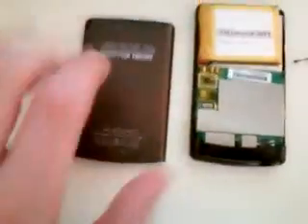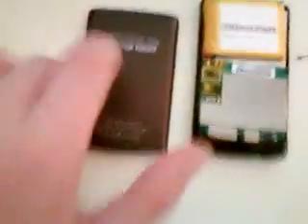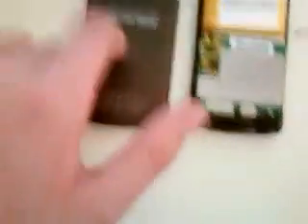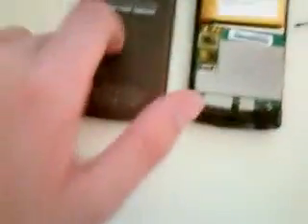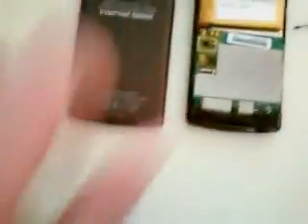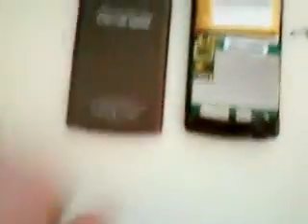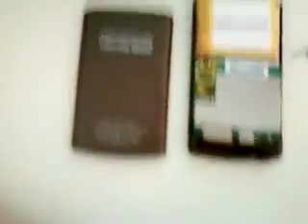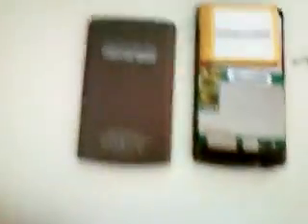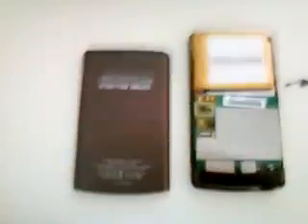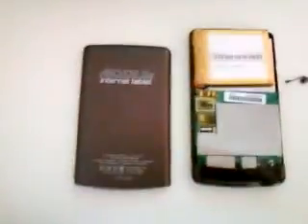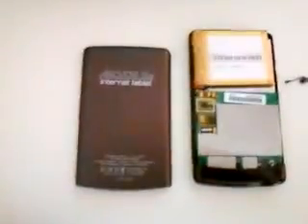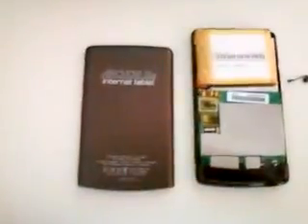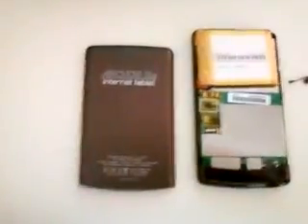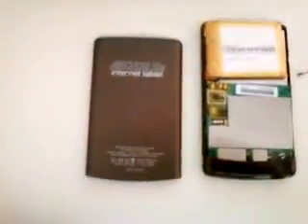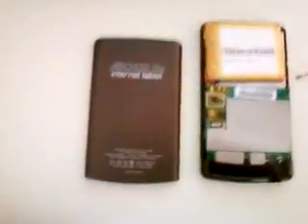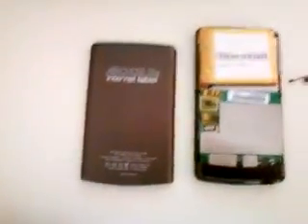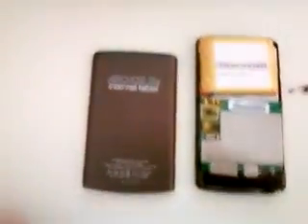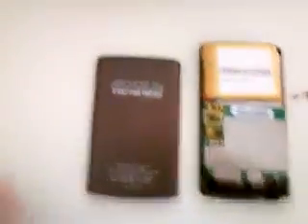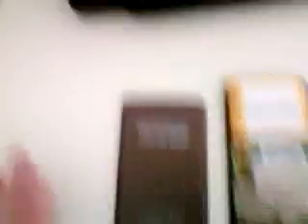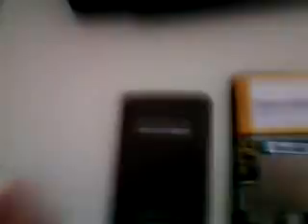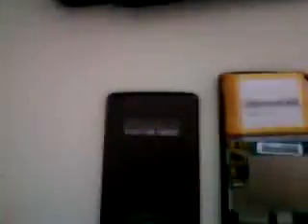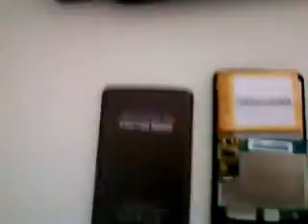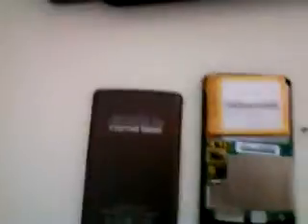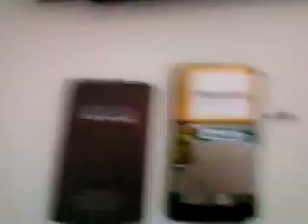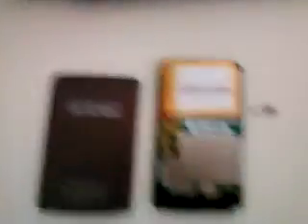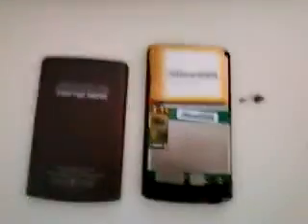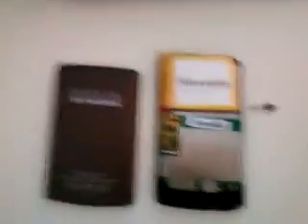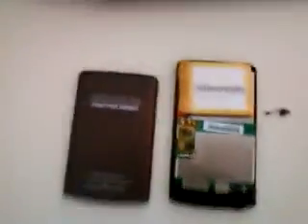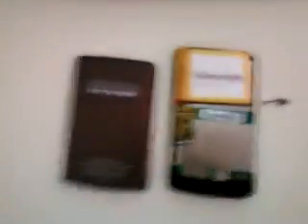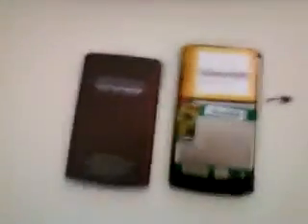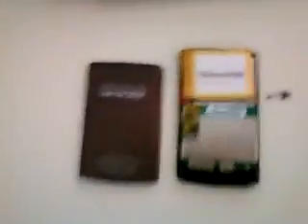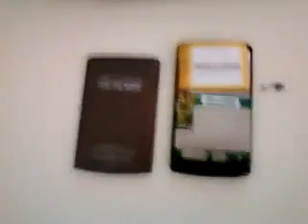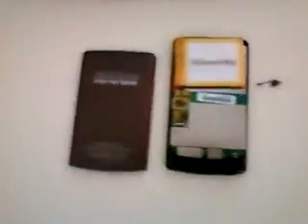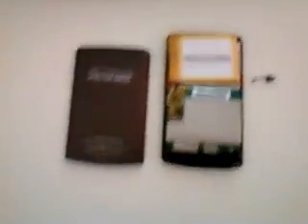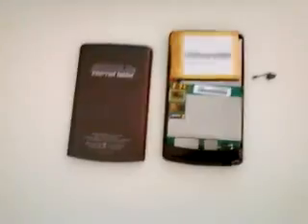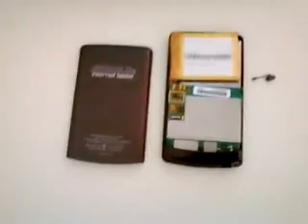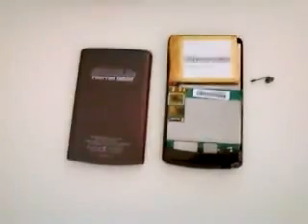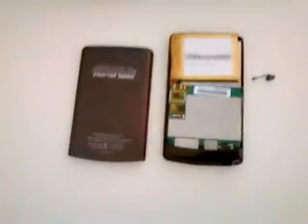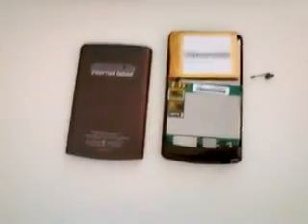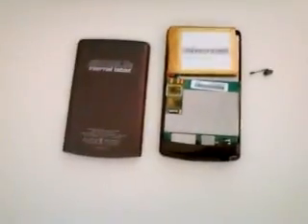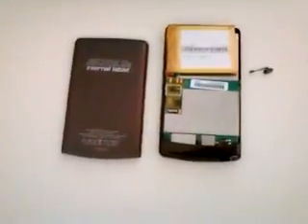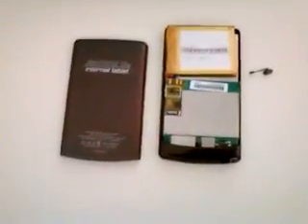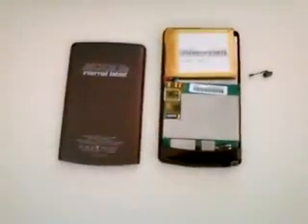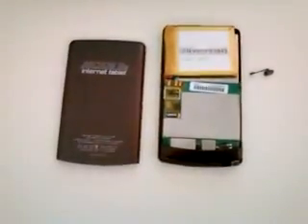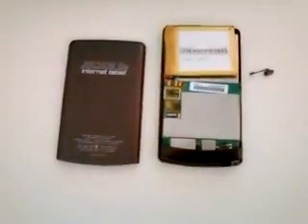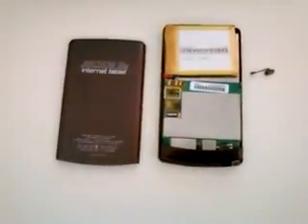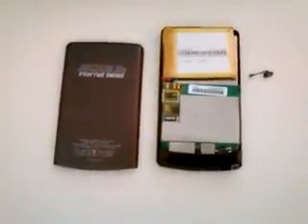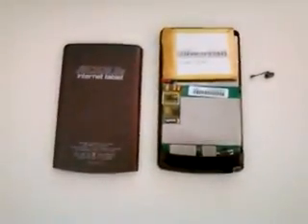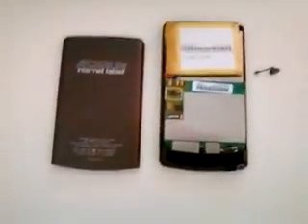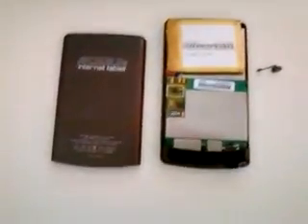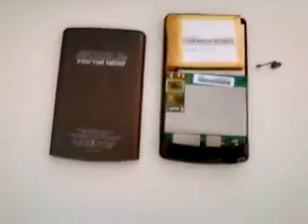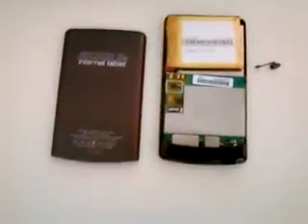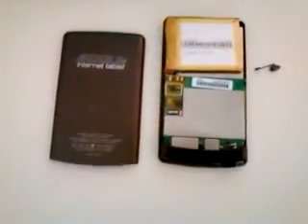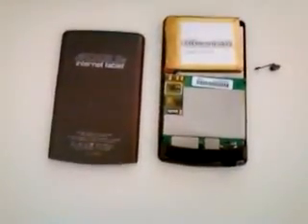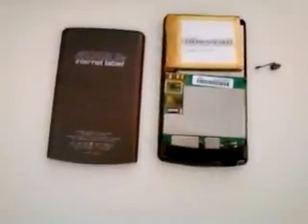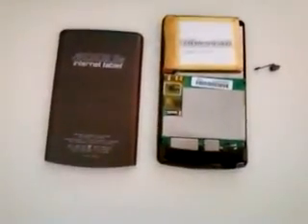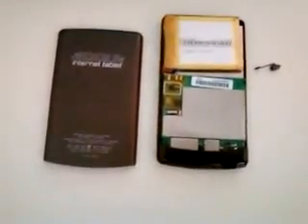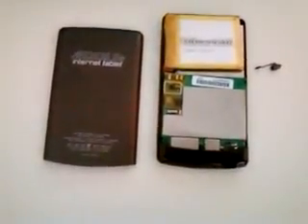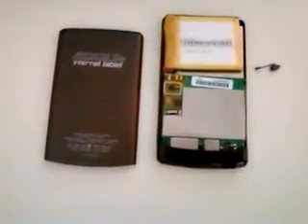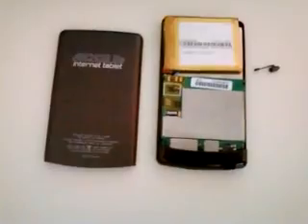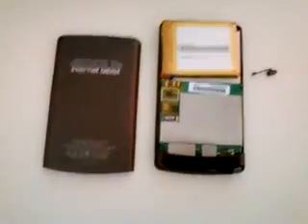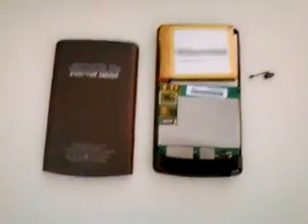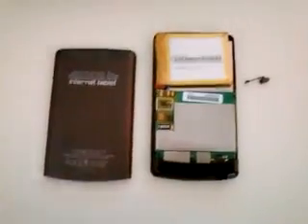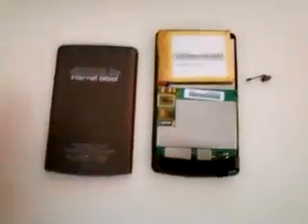First you need to open up the back. Click on the annotation to see how it's opened up on my channel. Alright, do that.